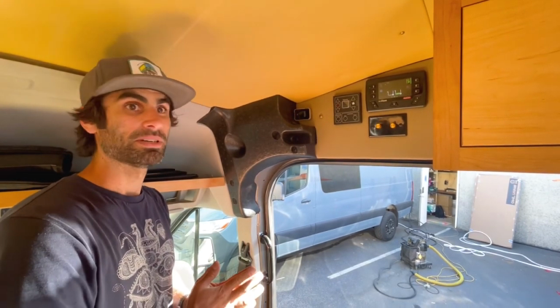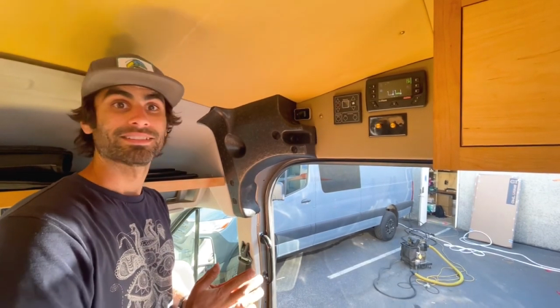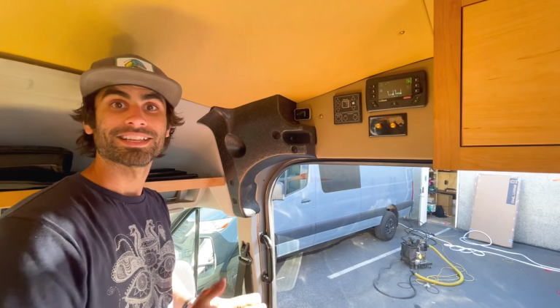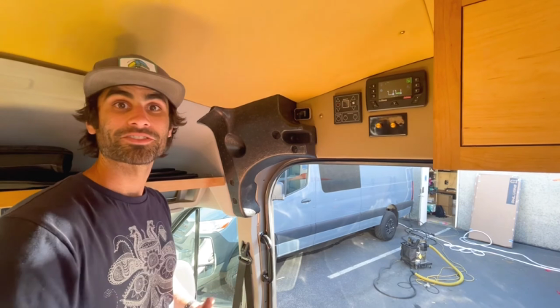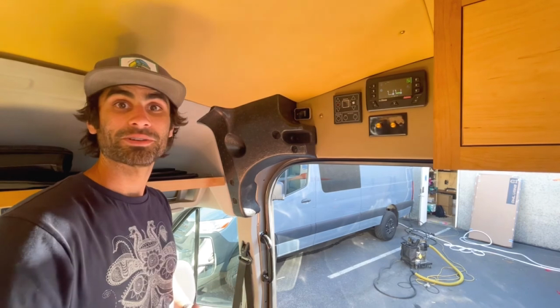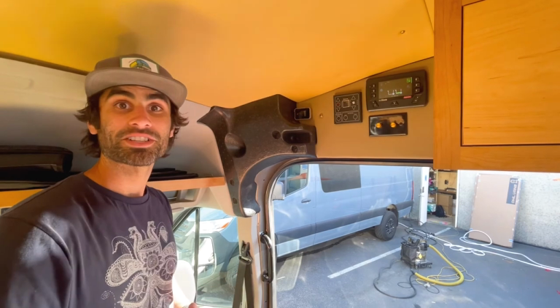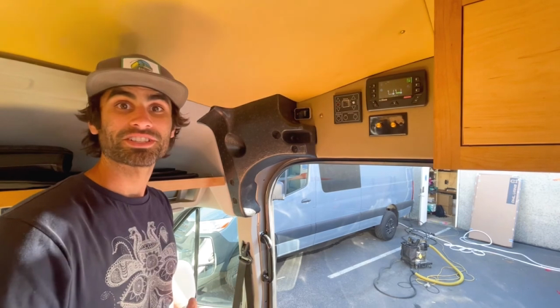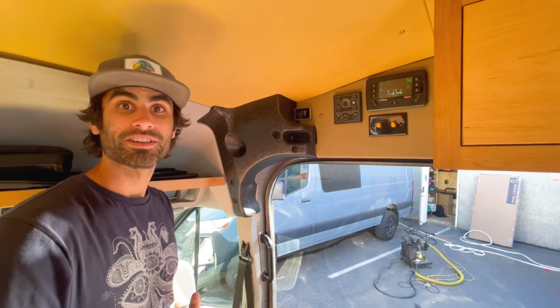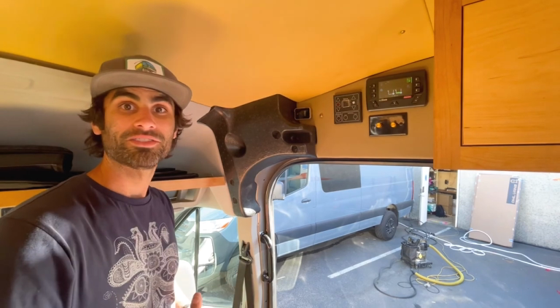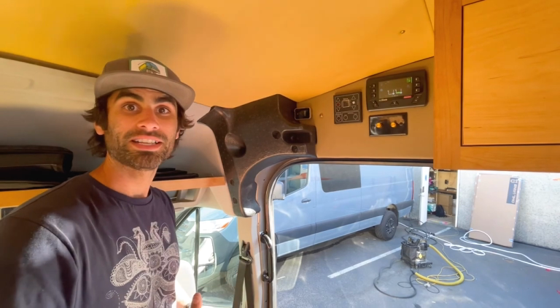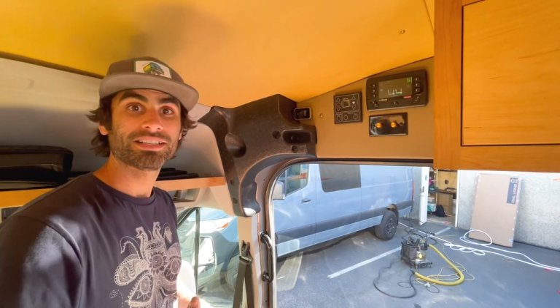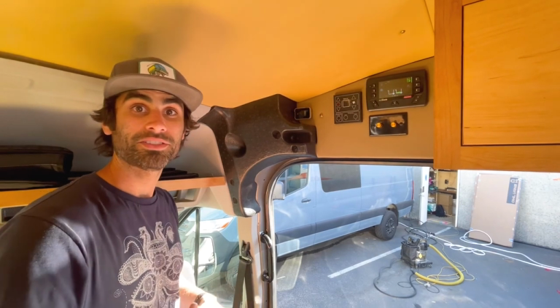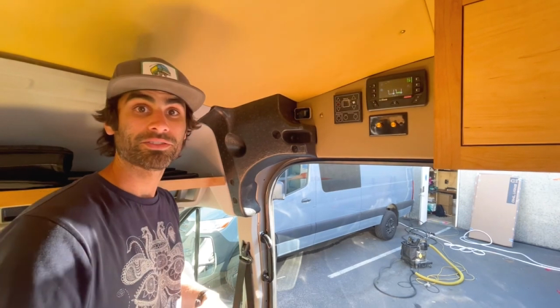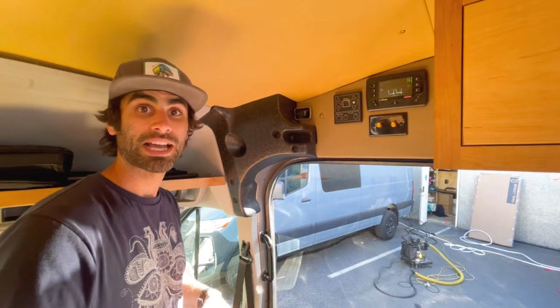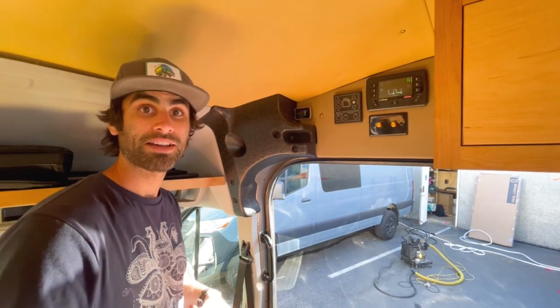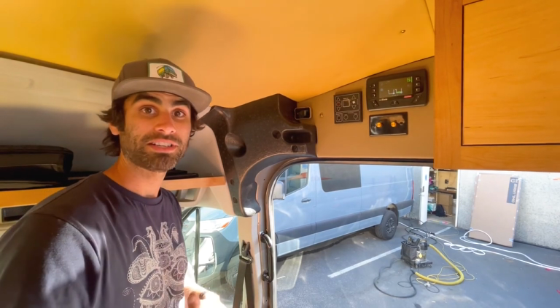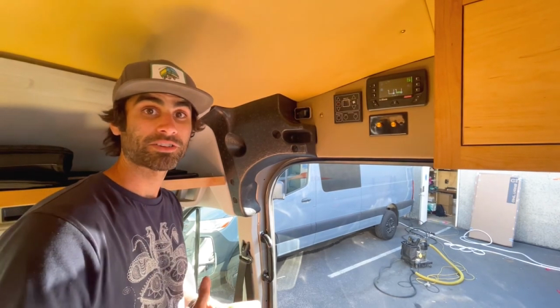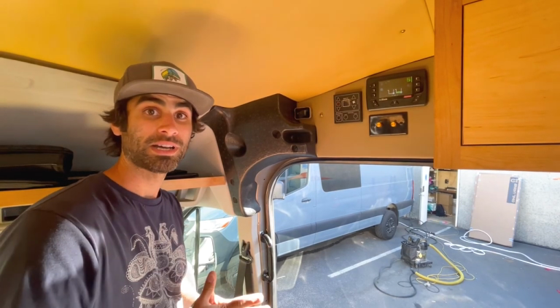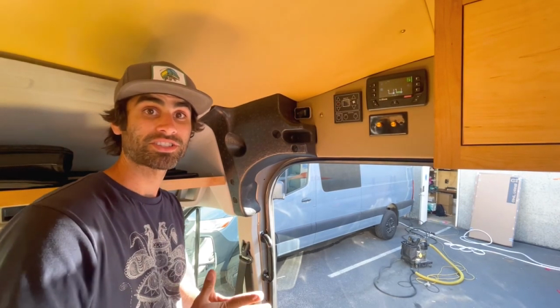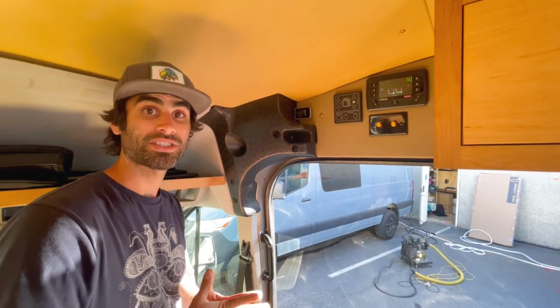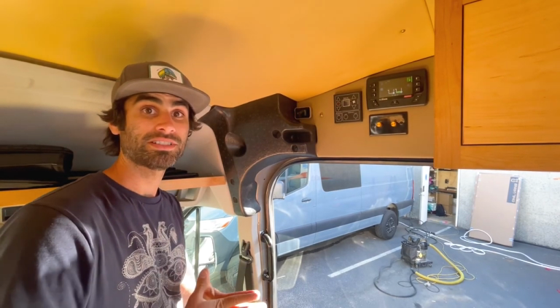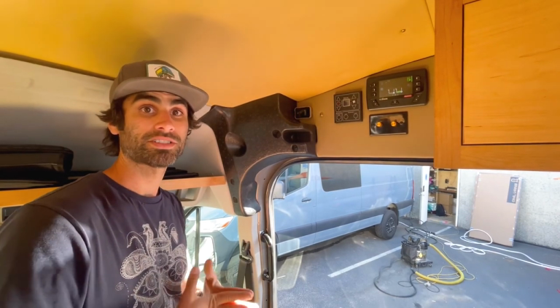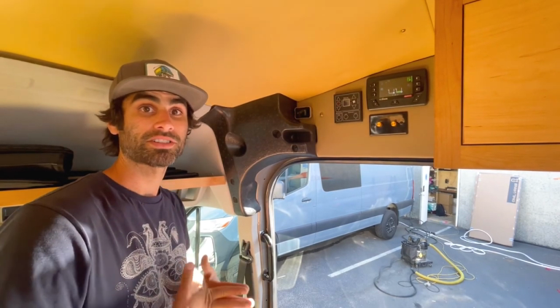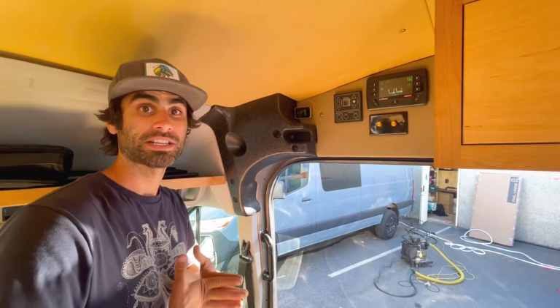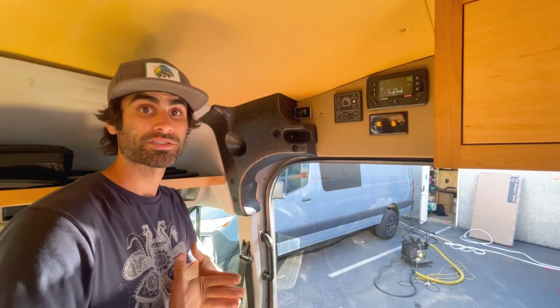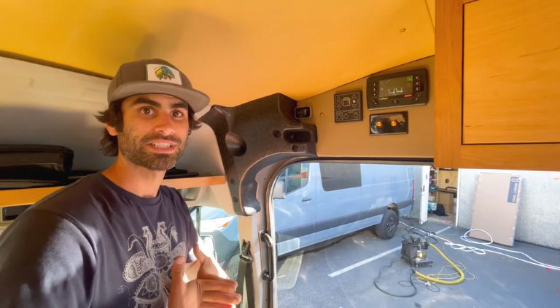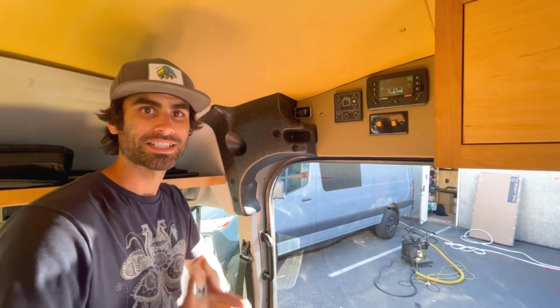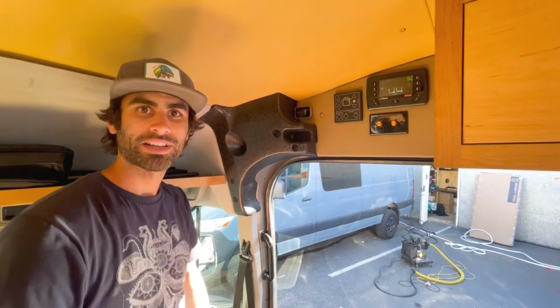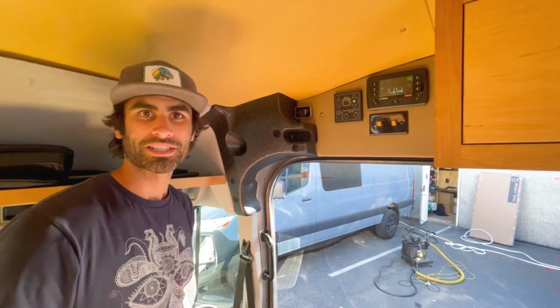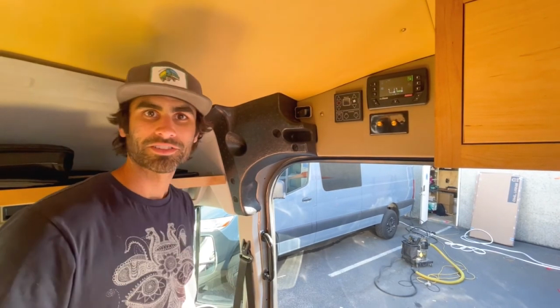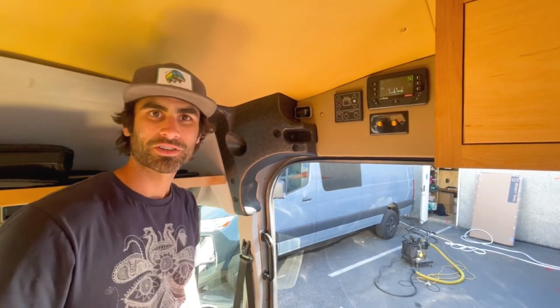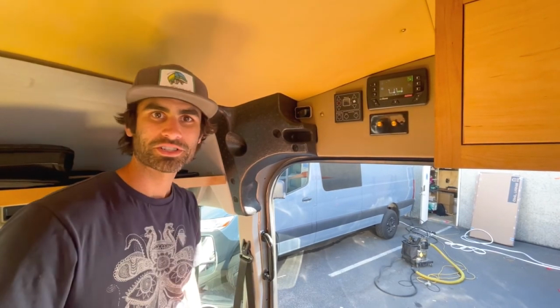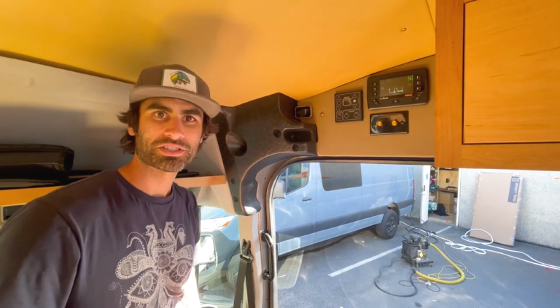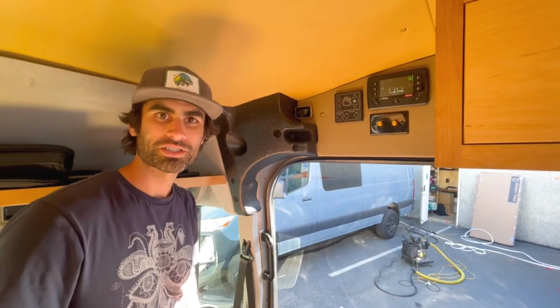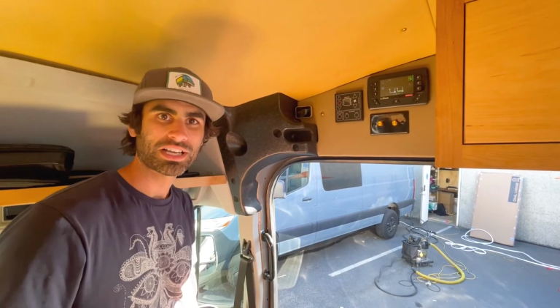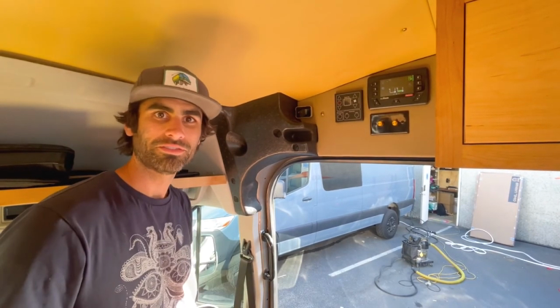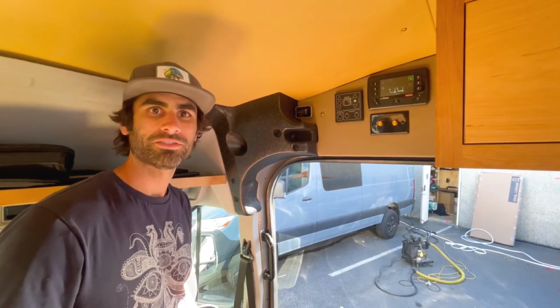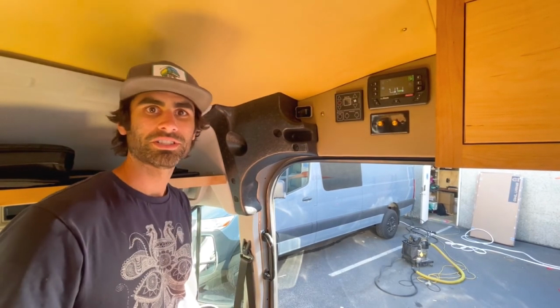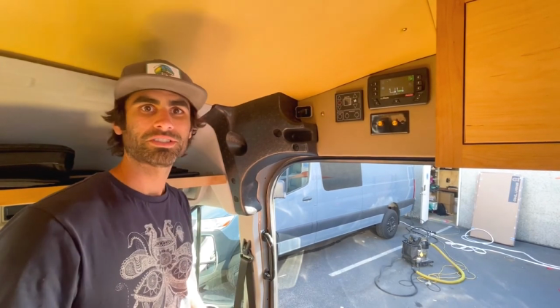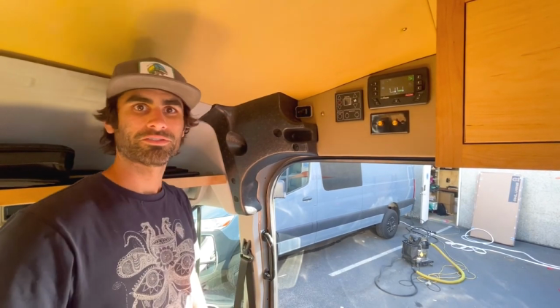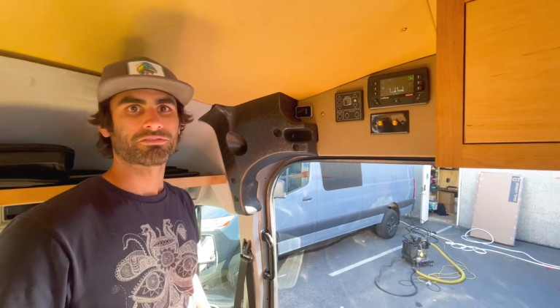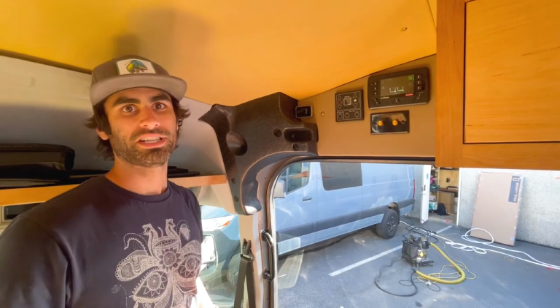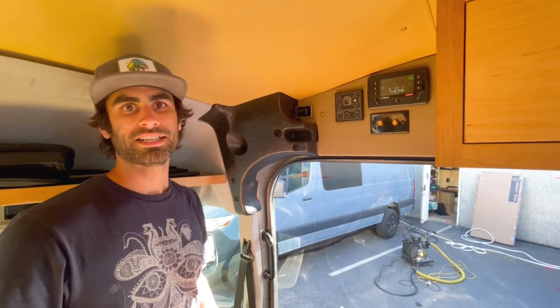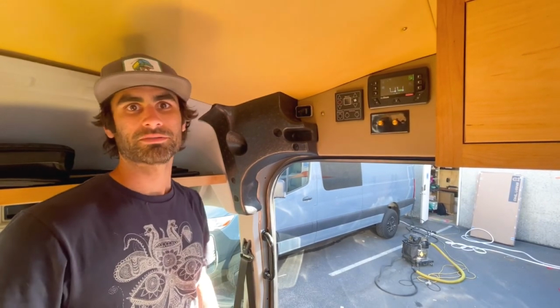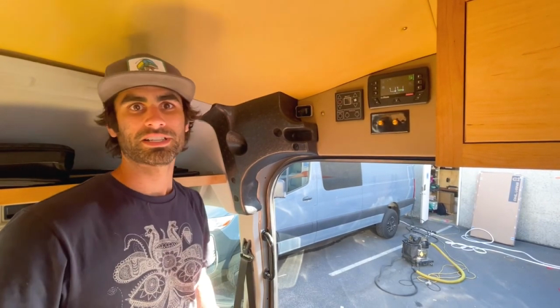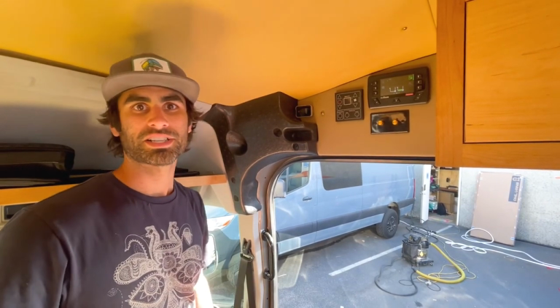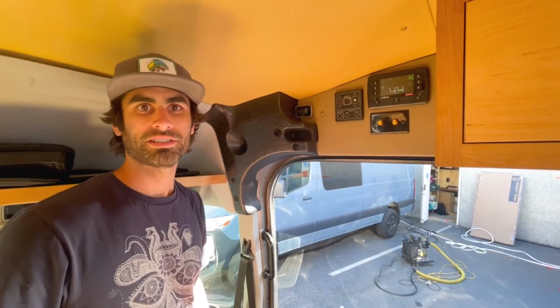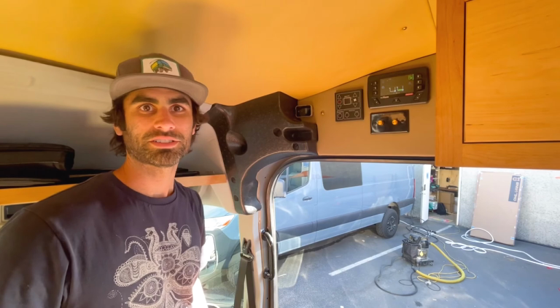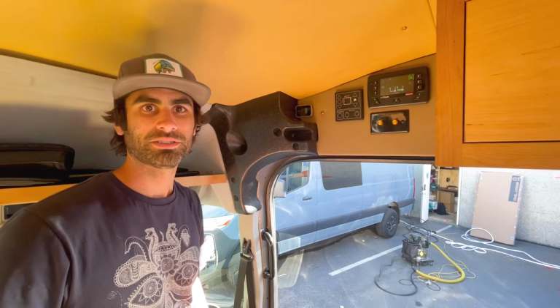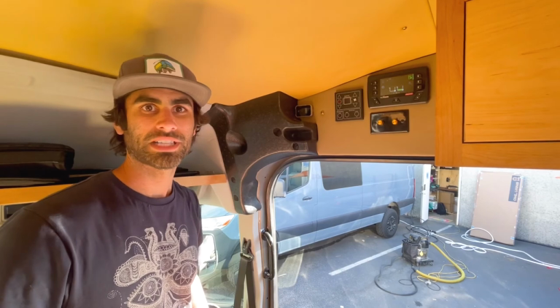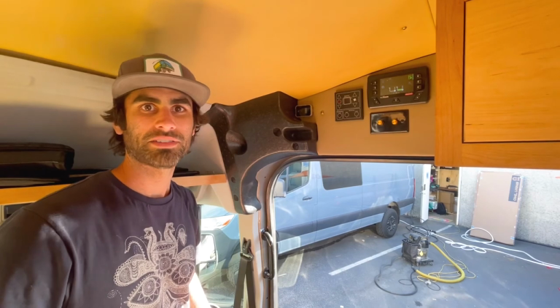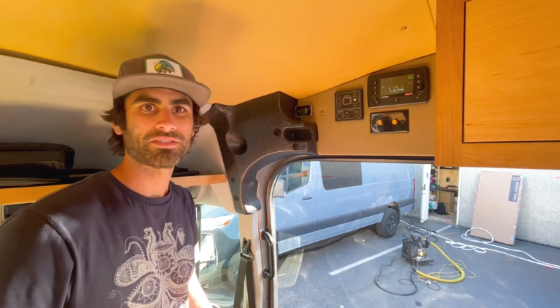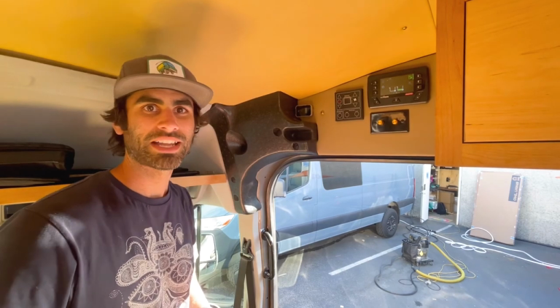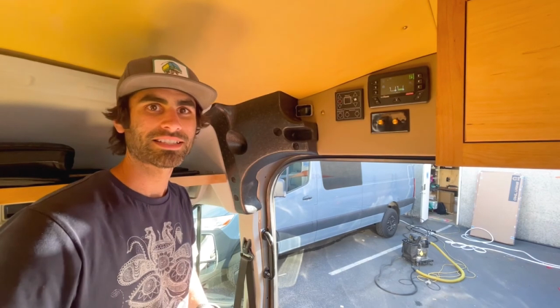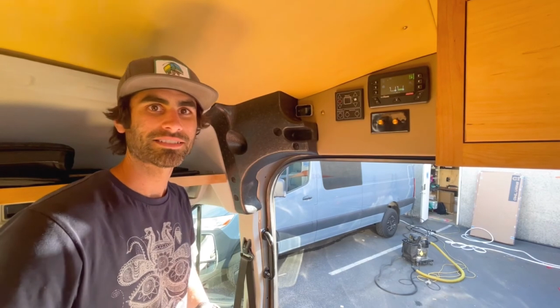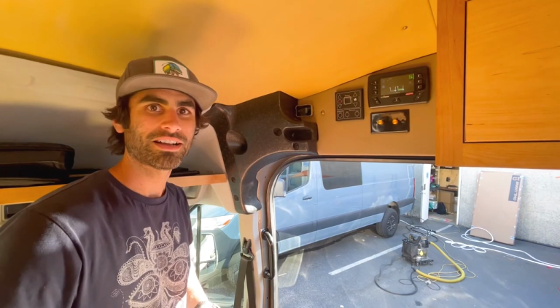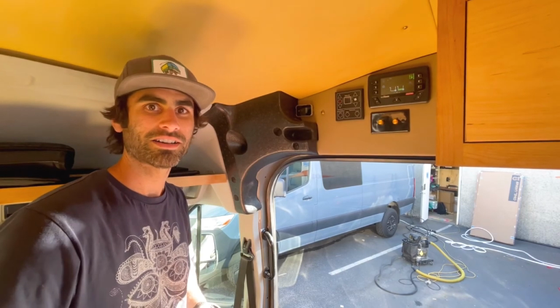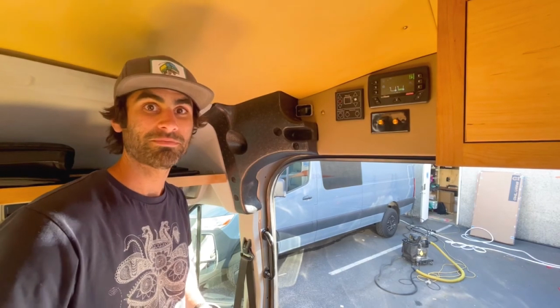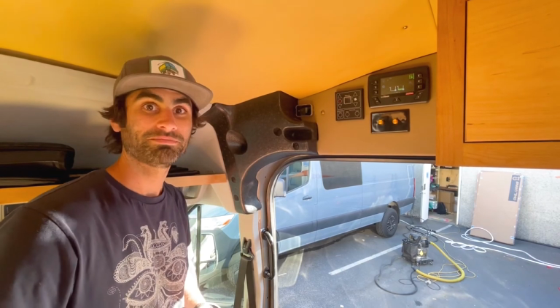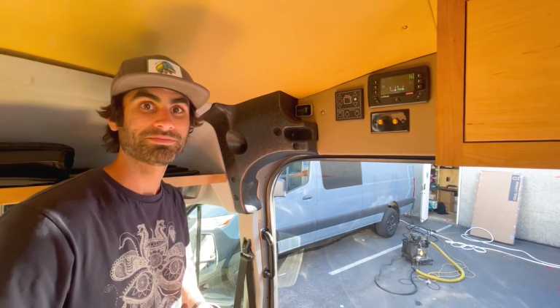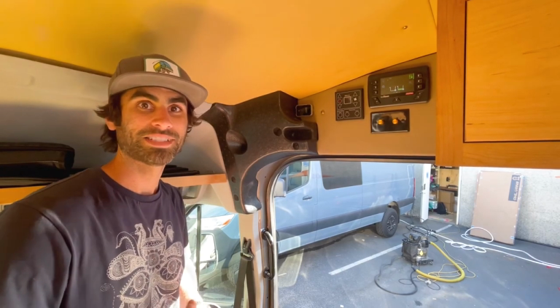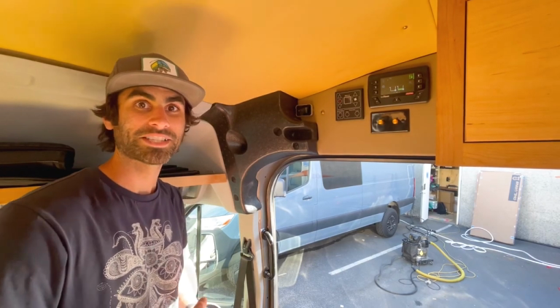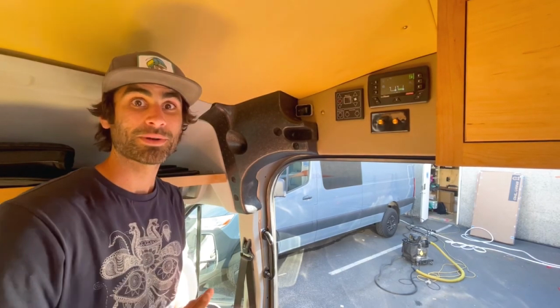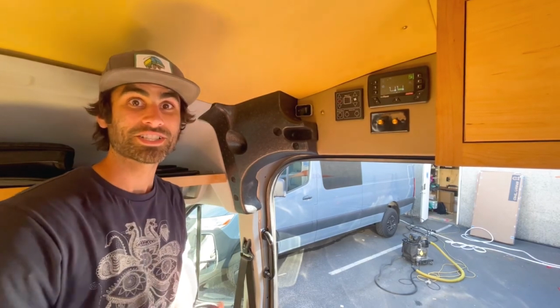Thanks for watching our video. If you have any questions or you're interested in a van conversion yourself, feel free to reach out to LevityVans.com. Thanks so much.